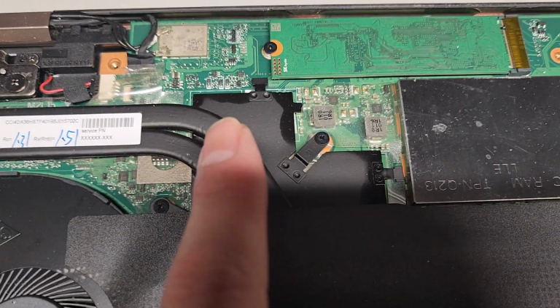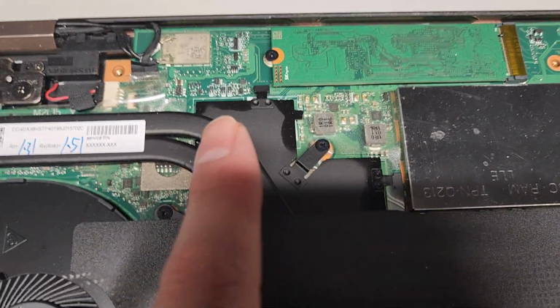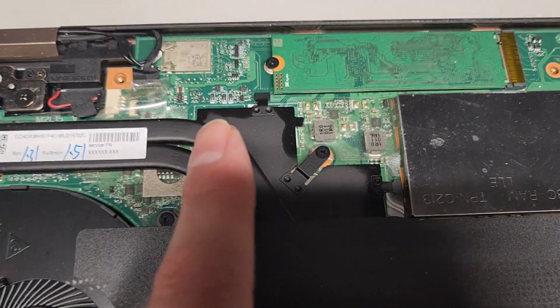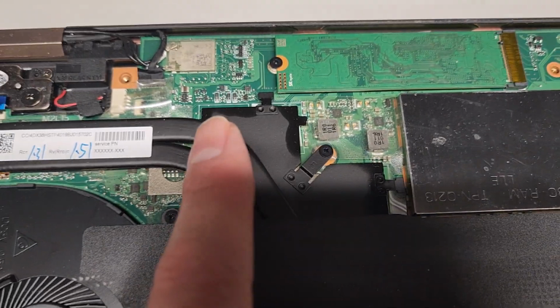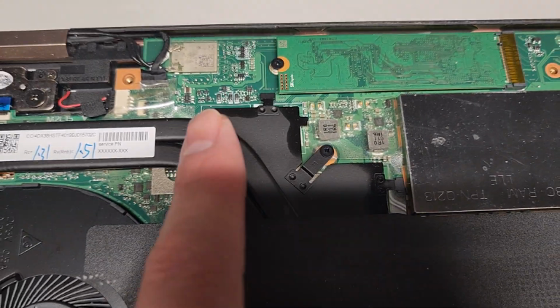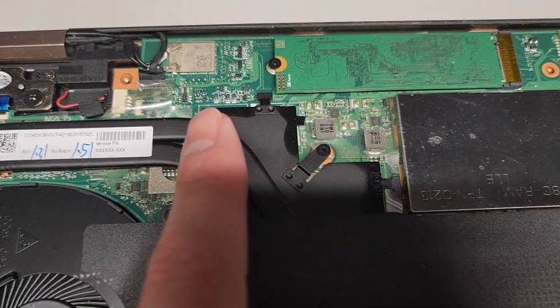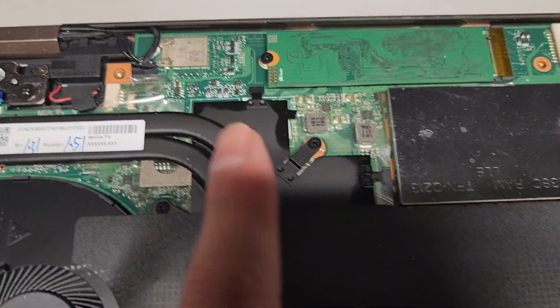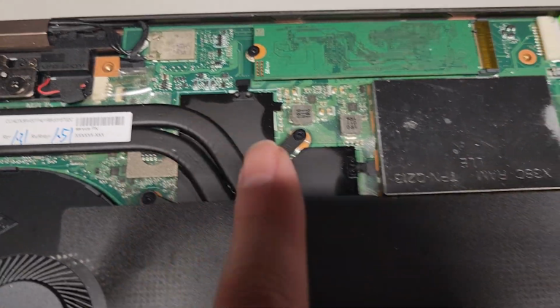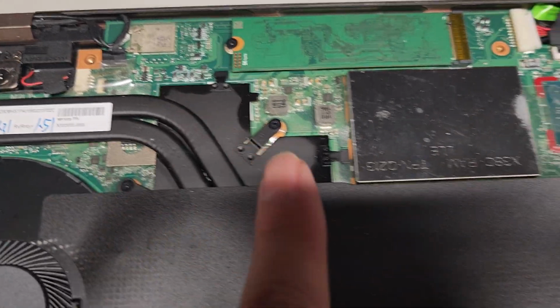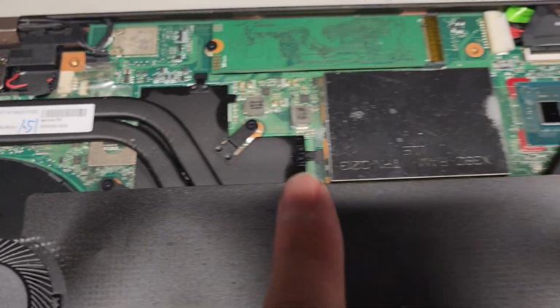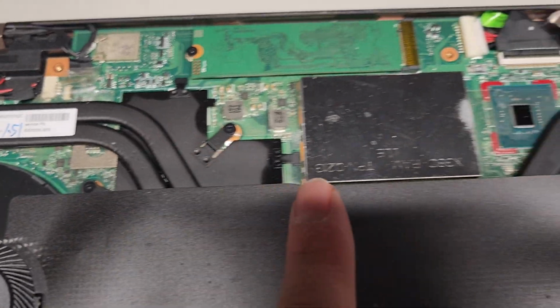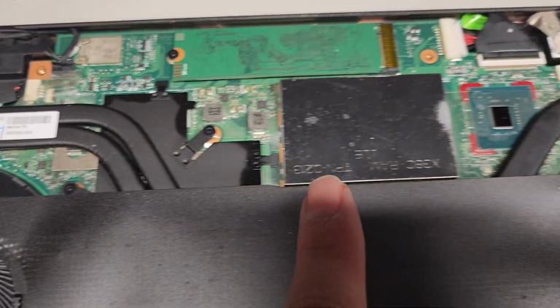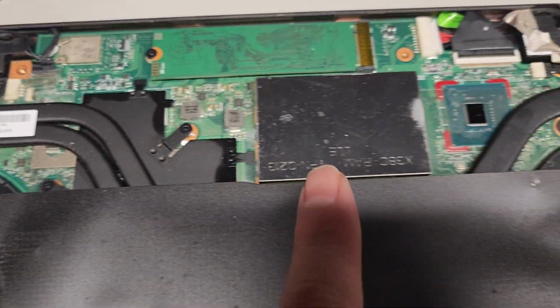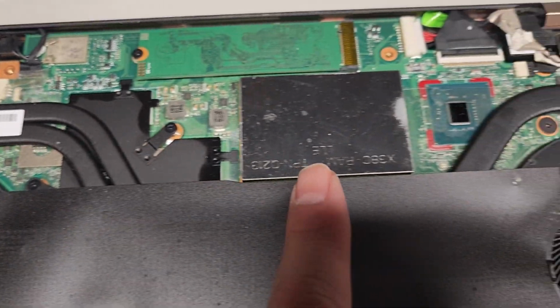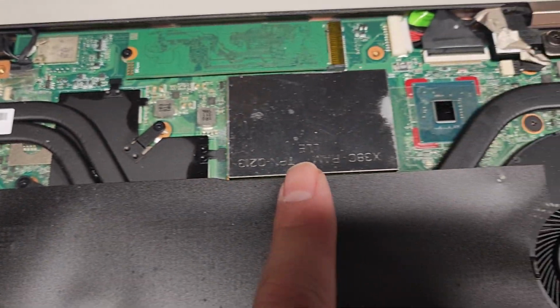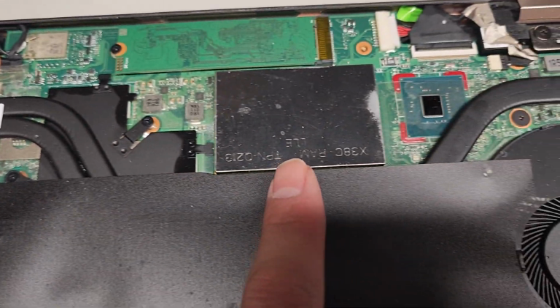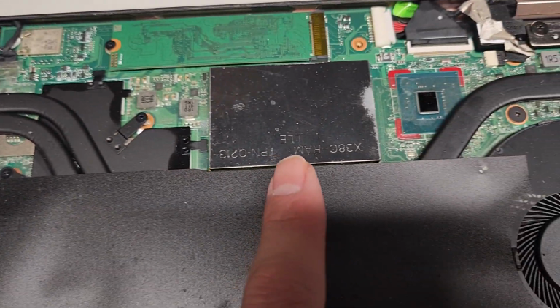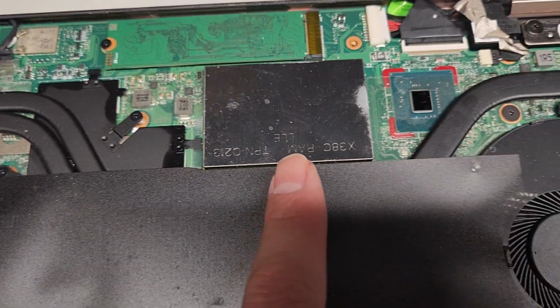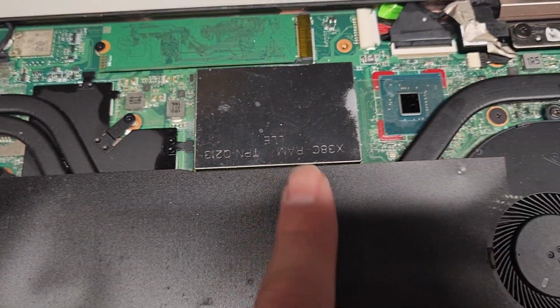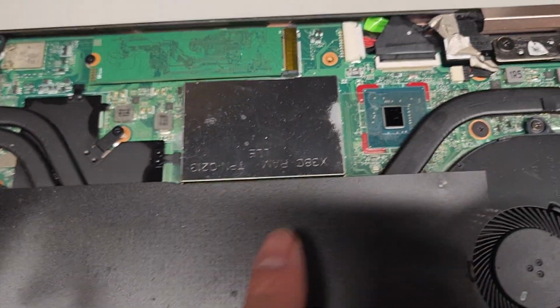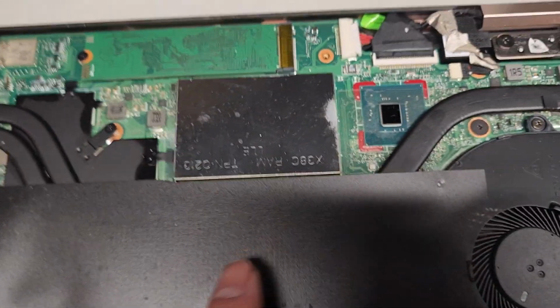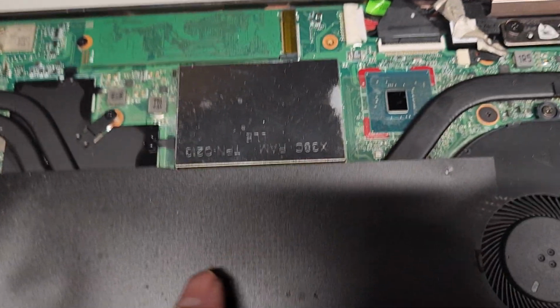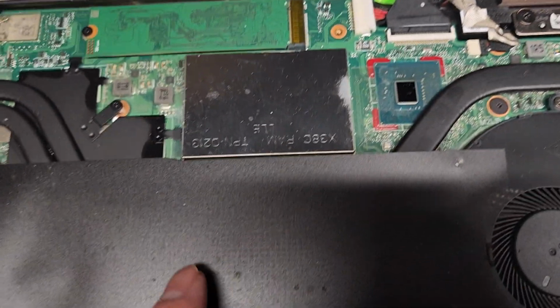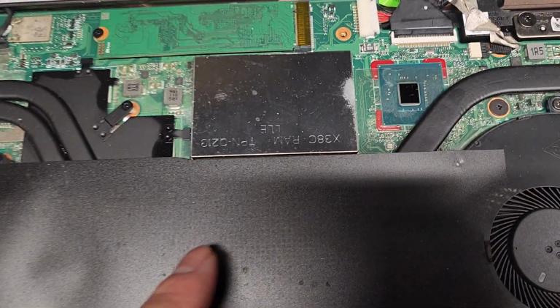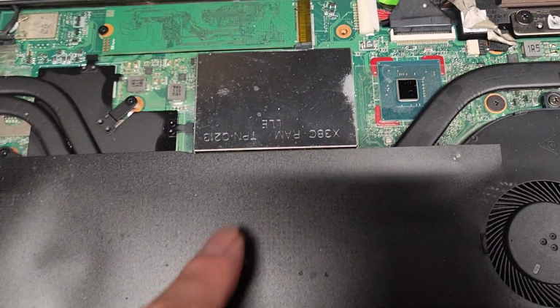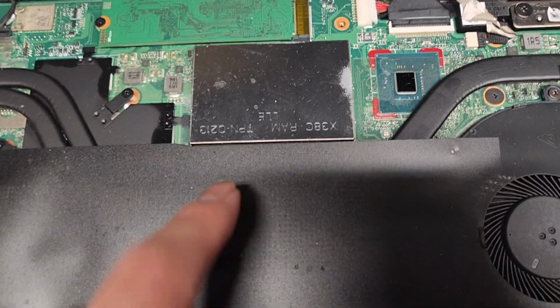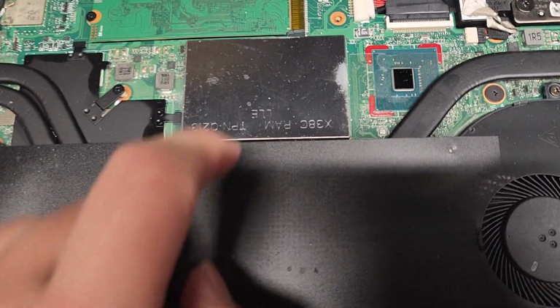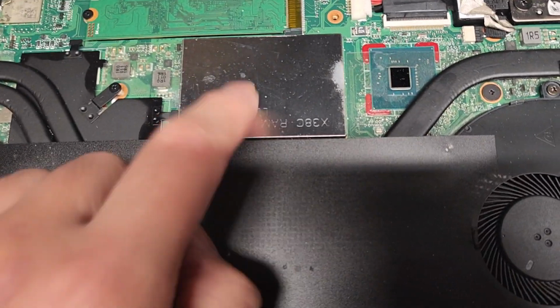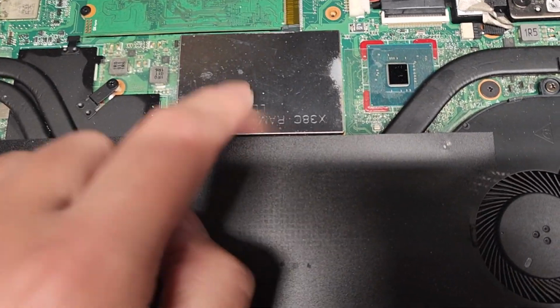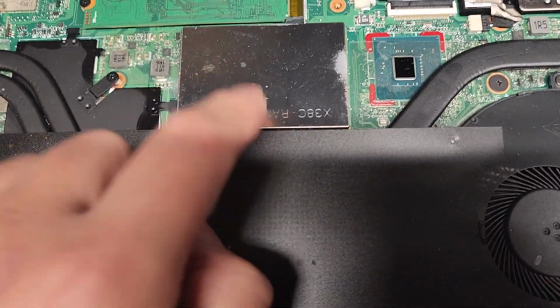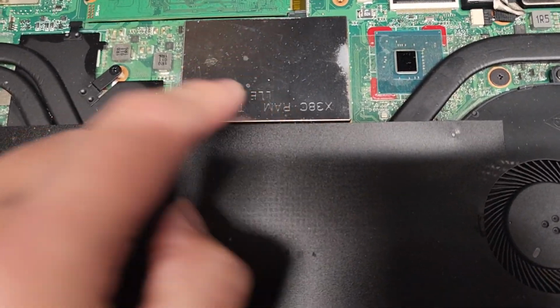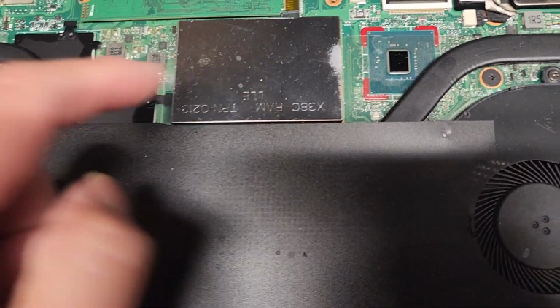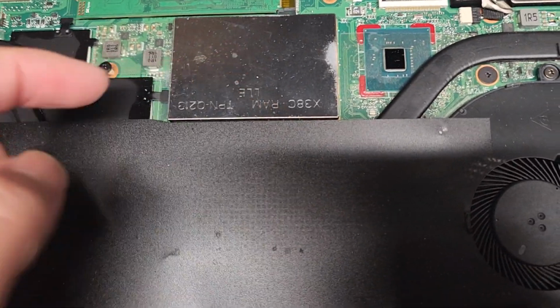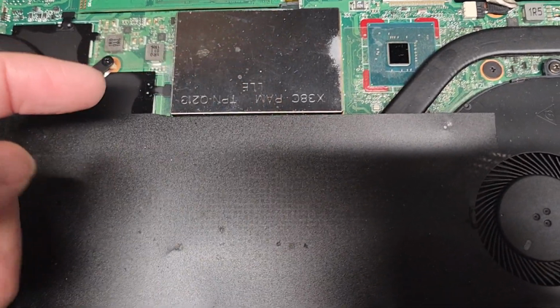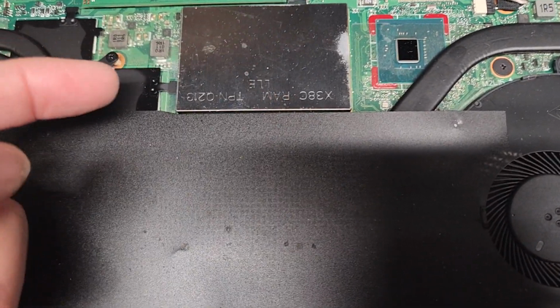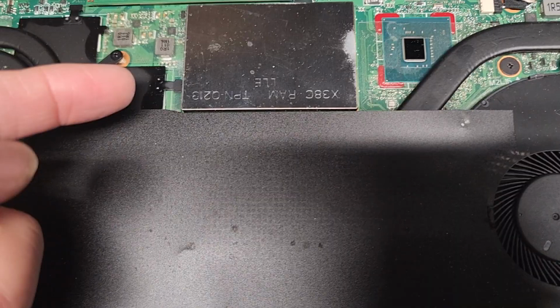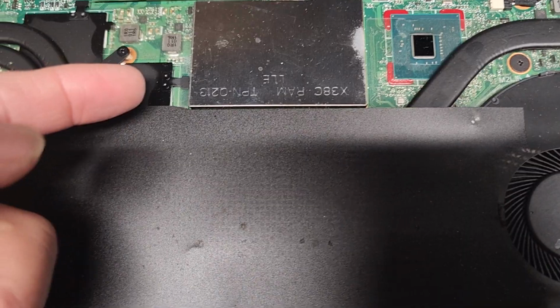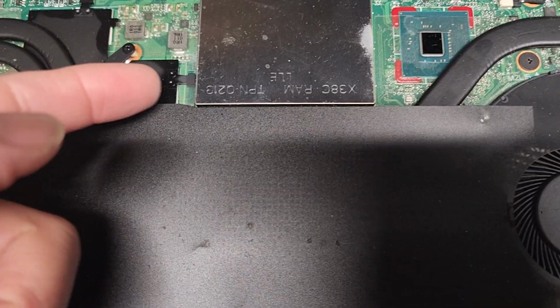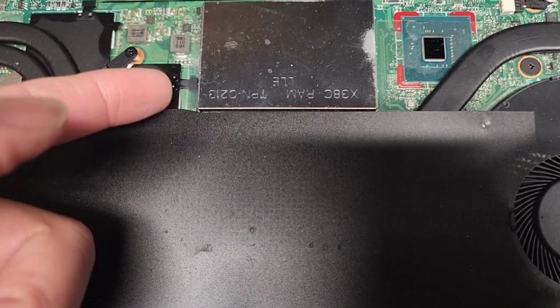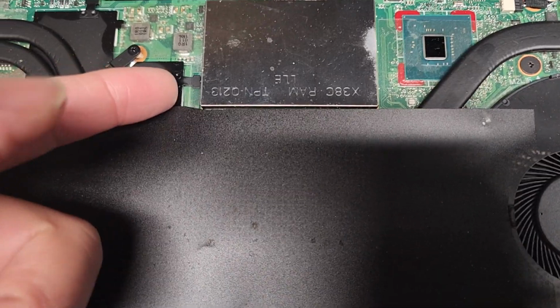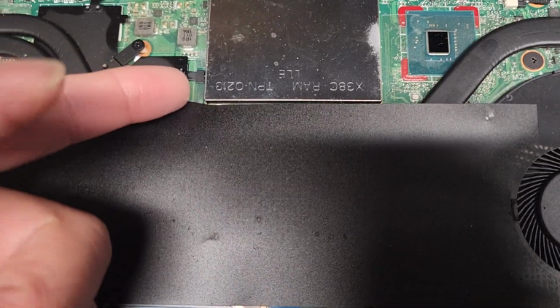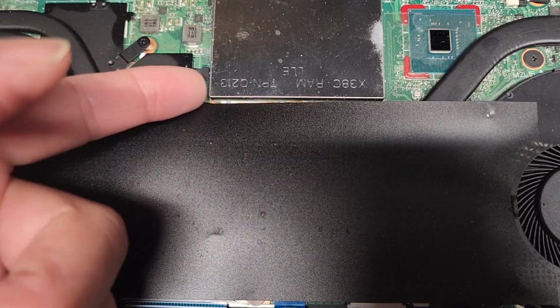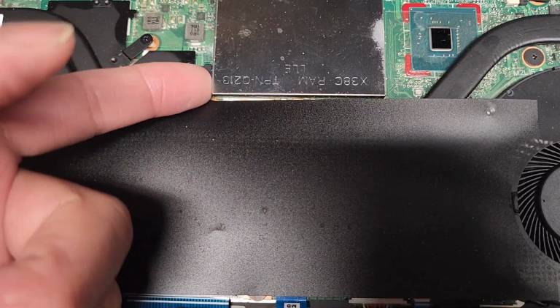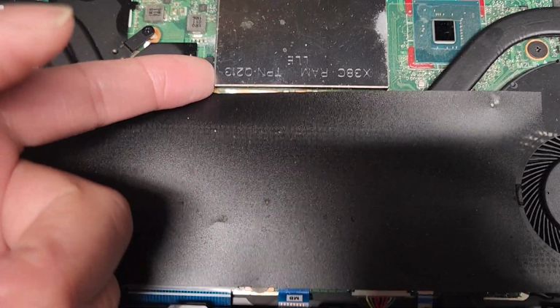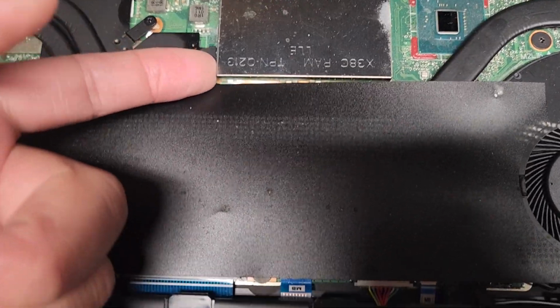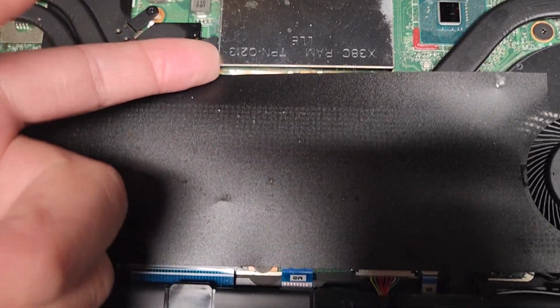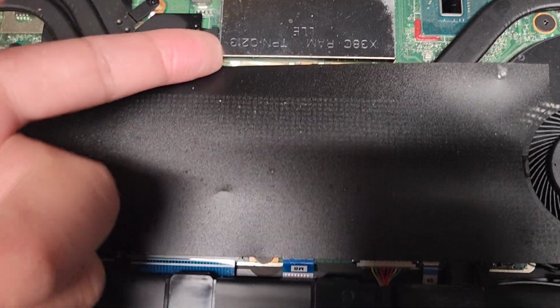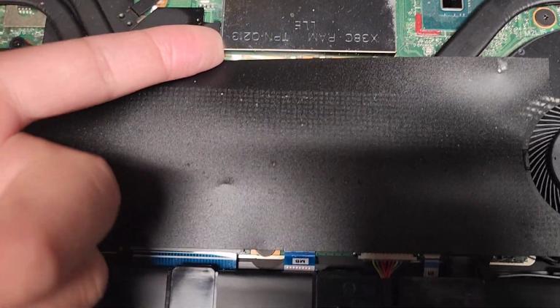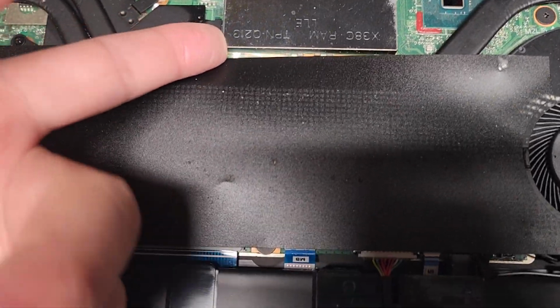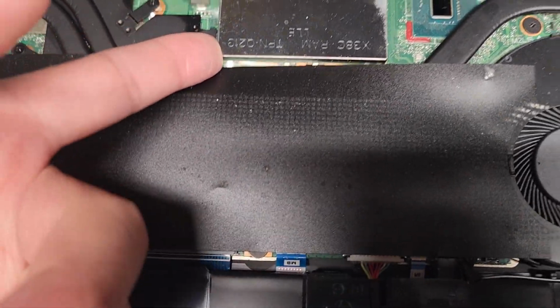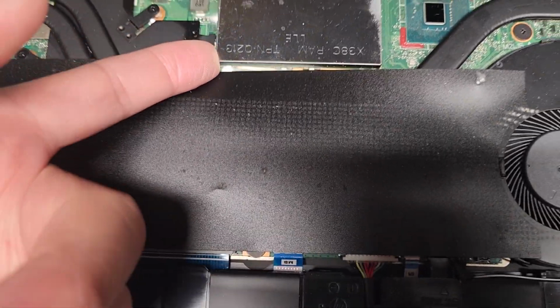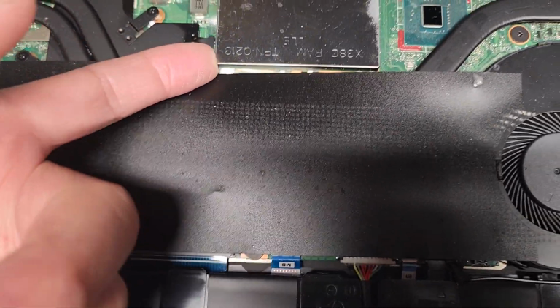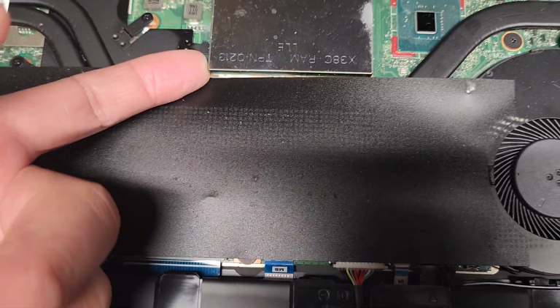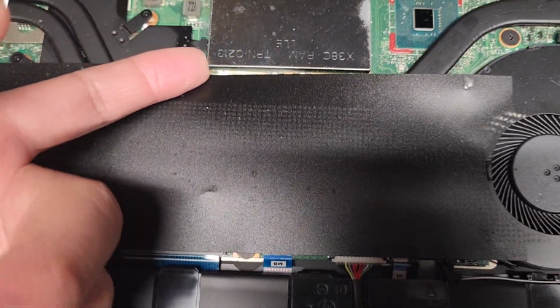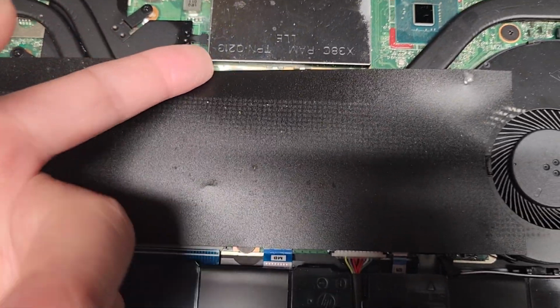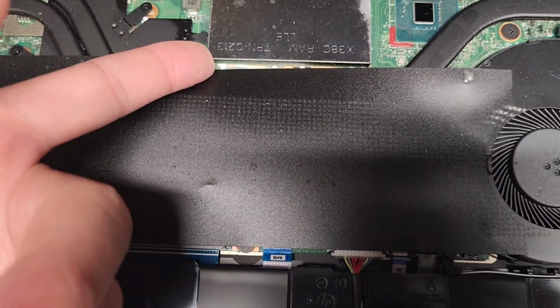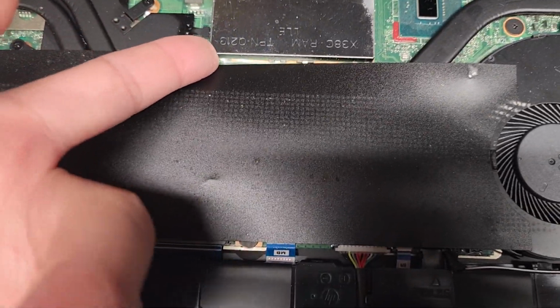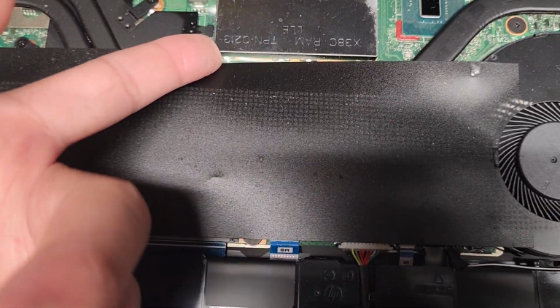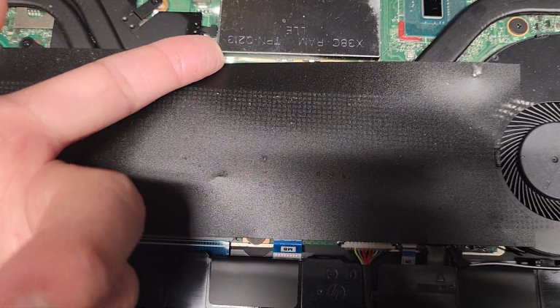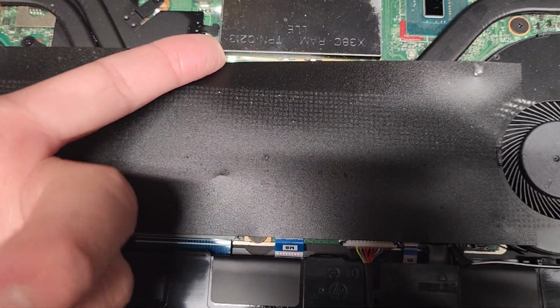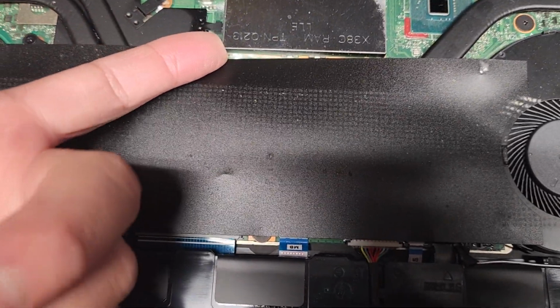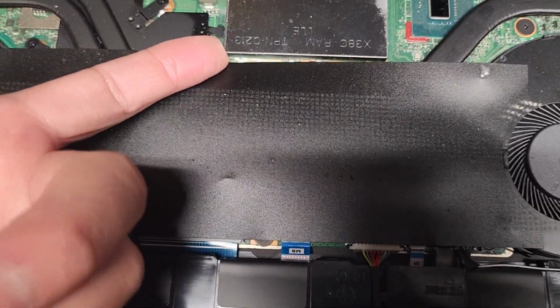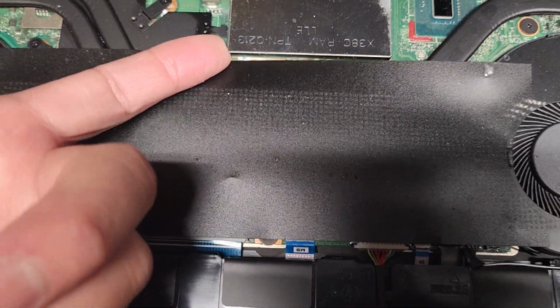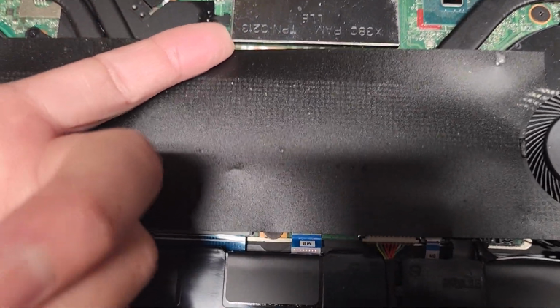The wireless card is soldered to the motherboard. This thing is so small that I'm pretty sure there's no replaceable RAM in here.